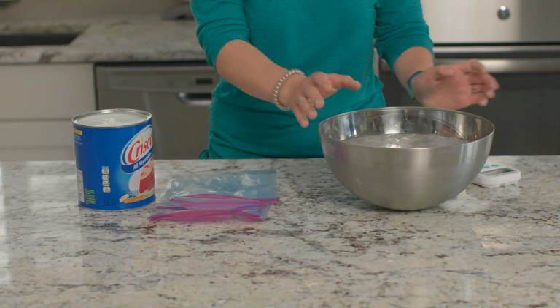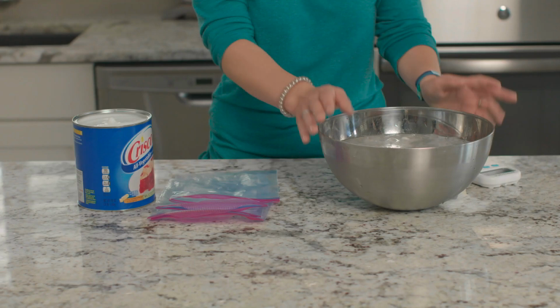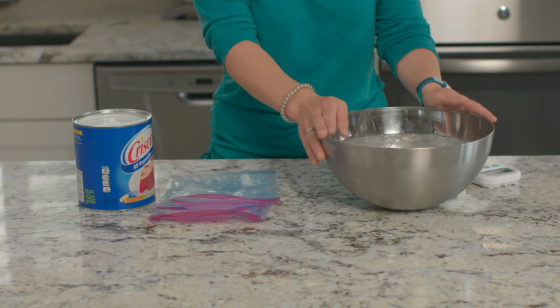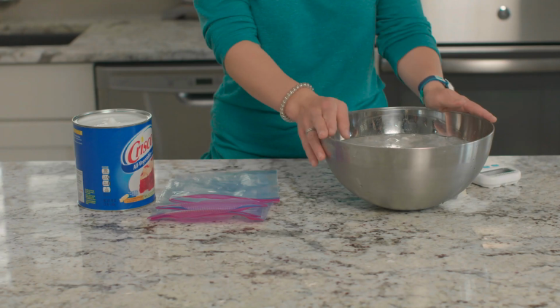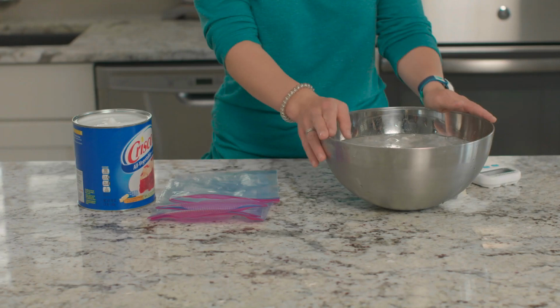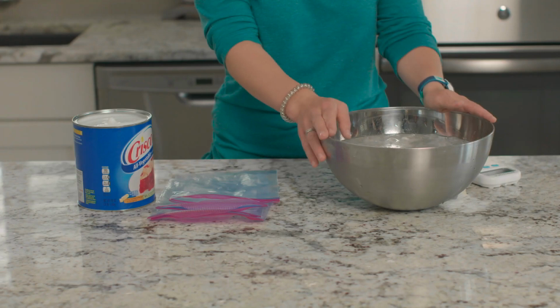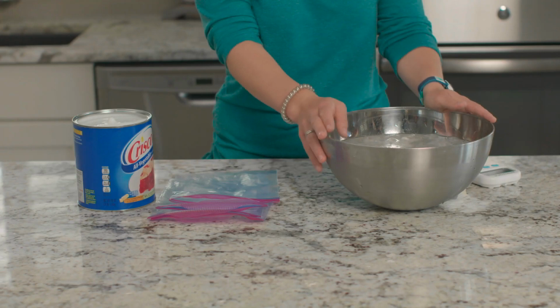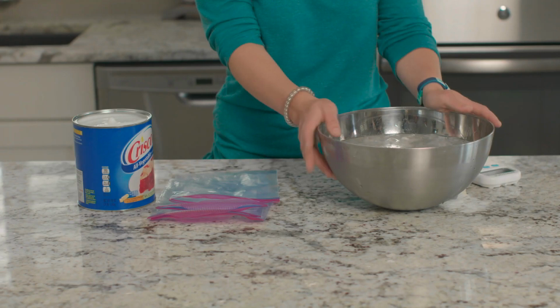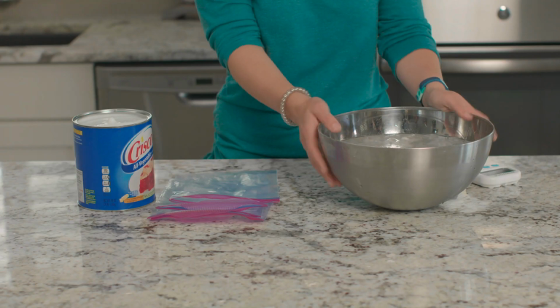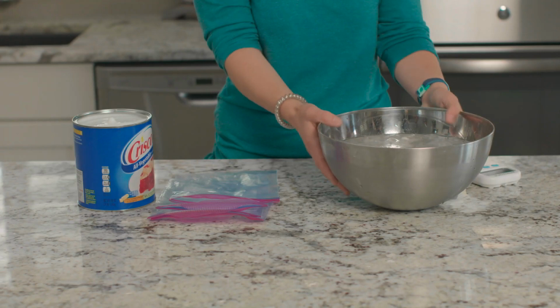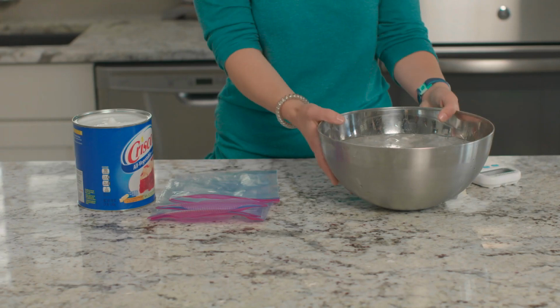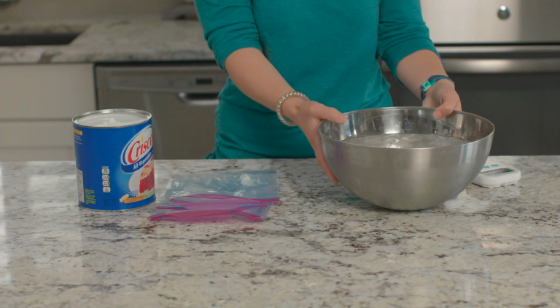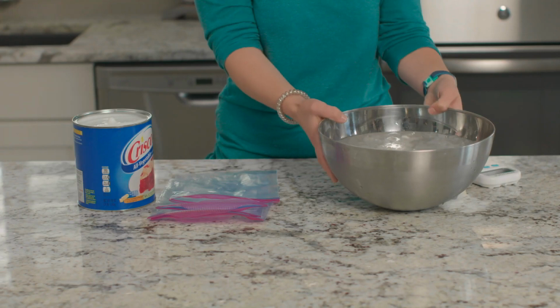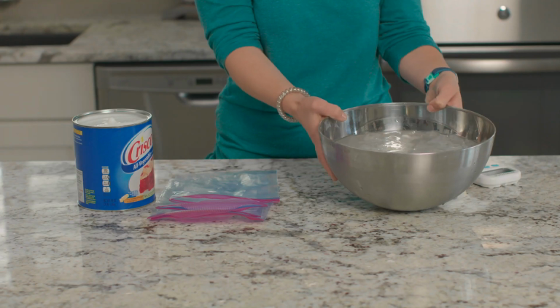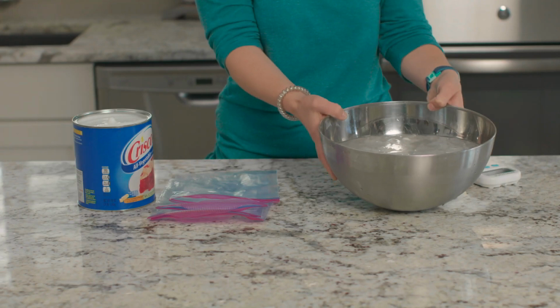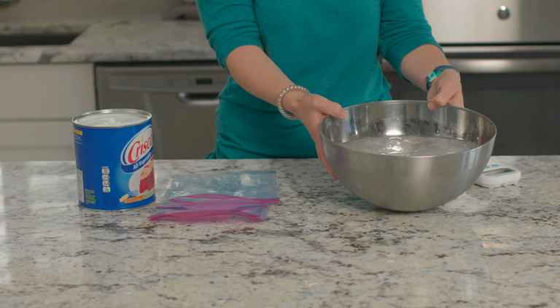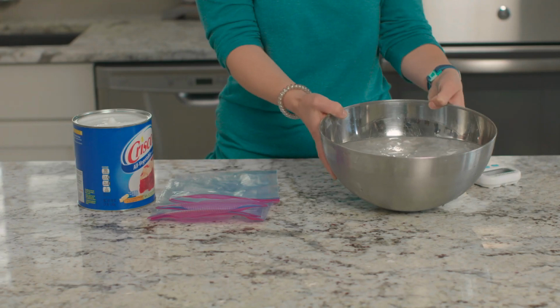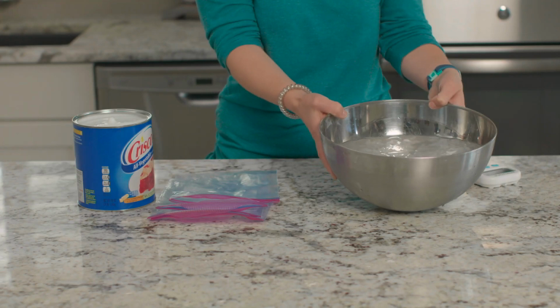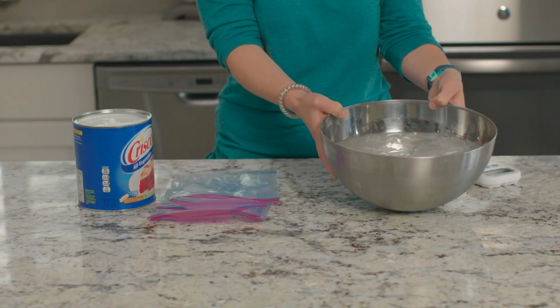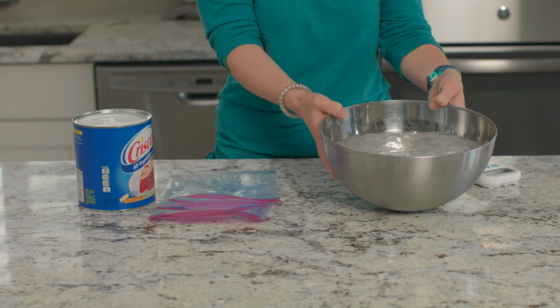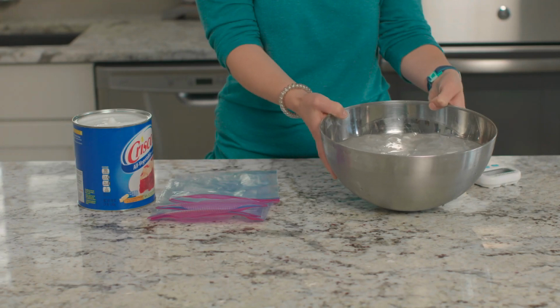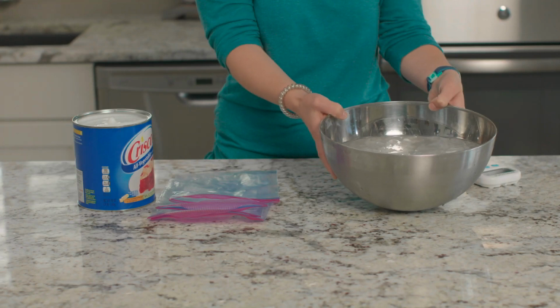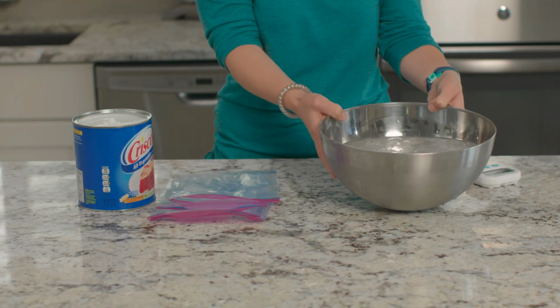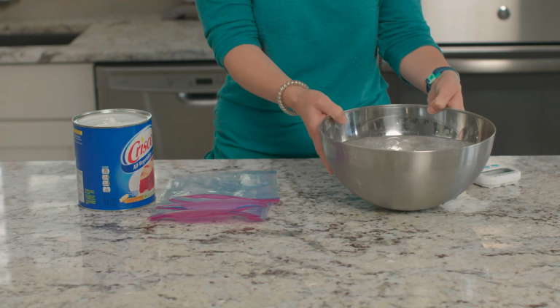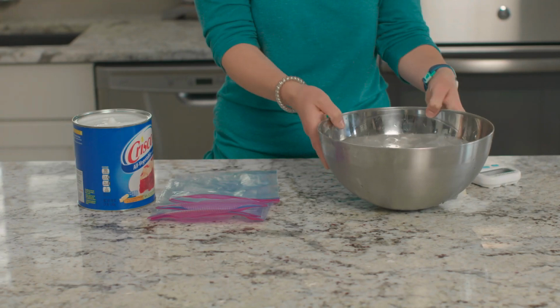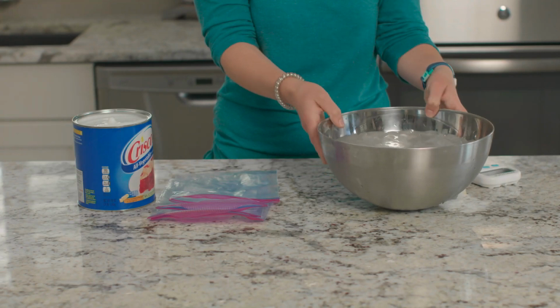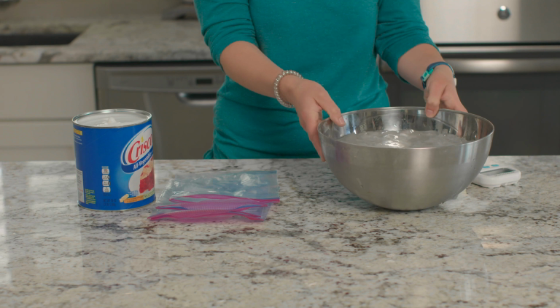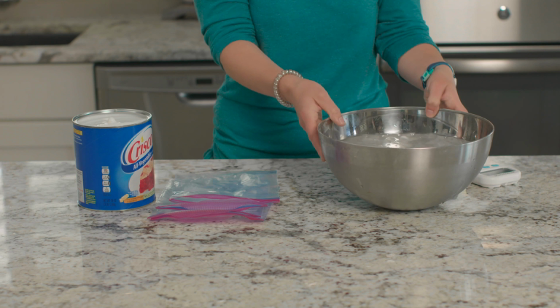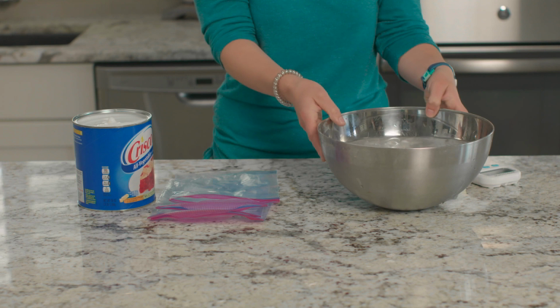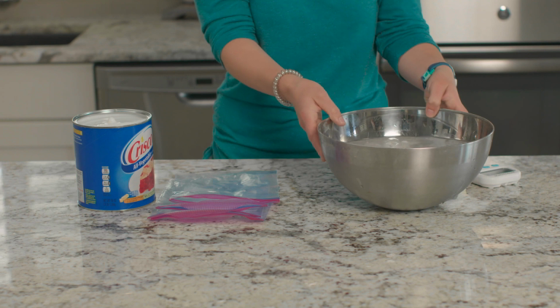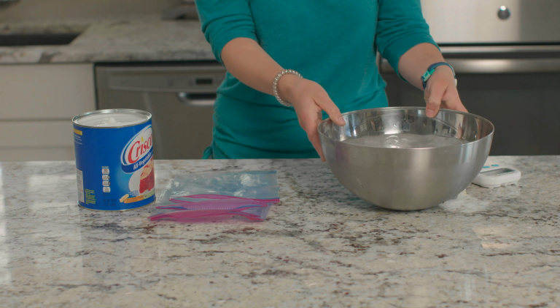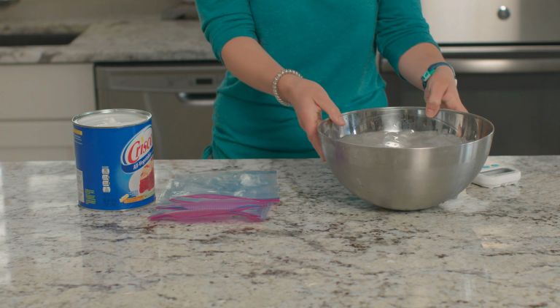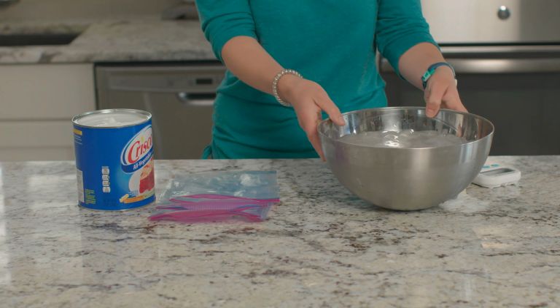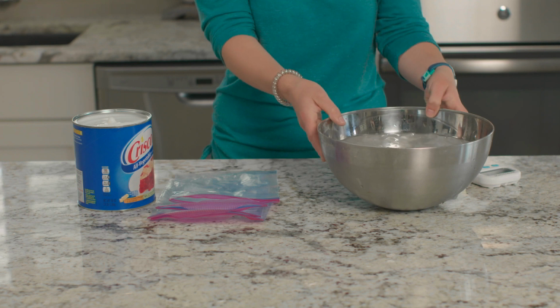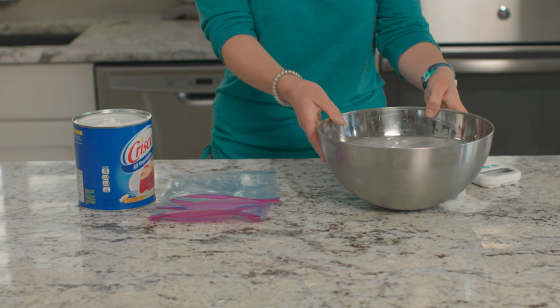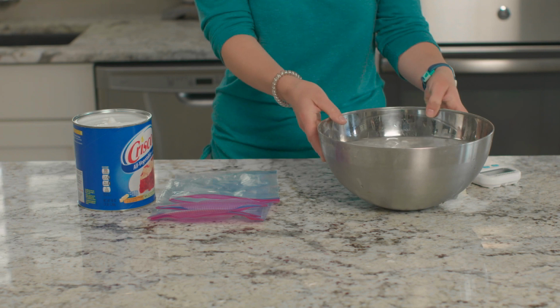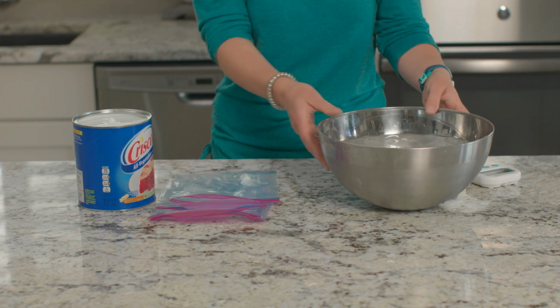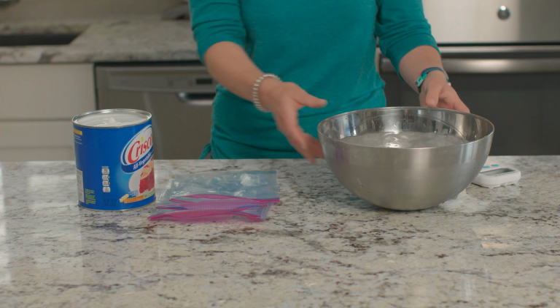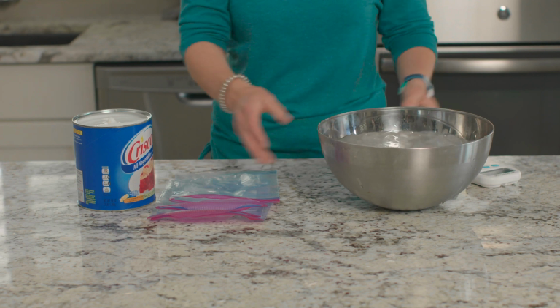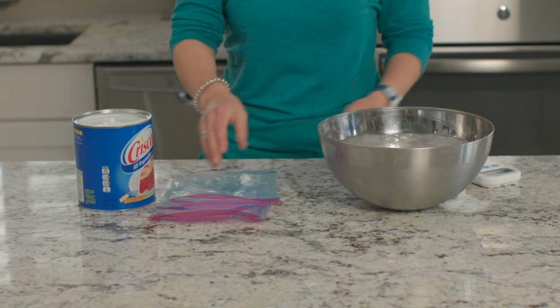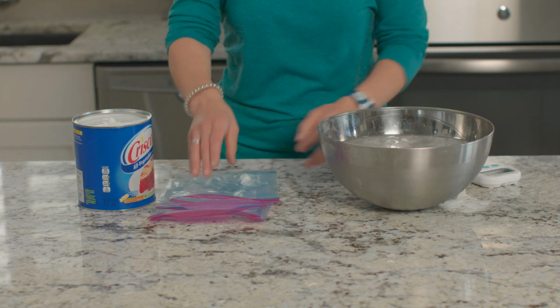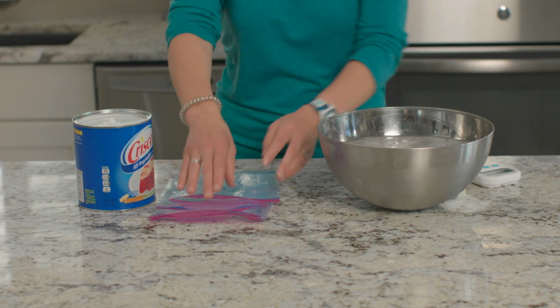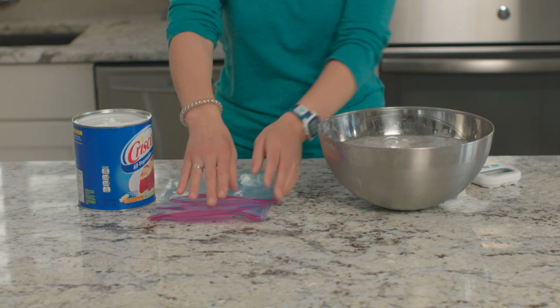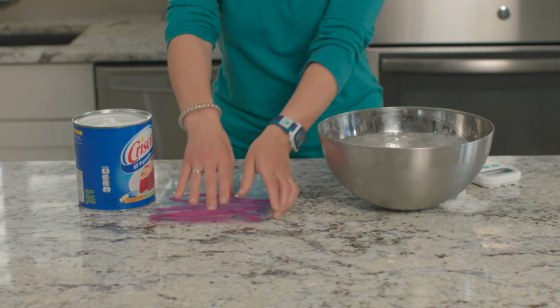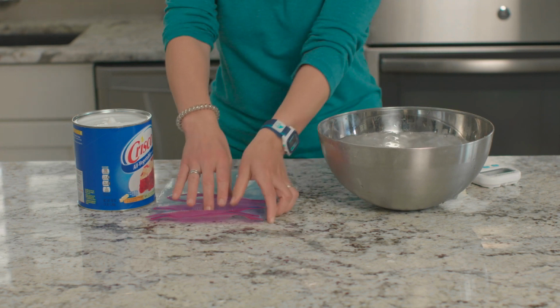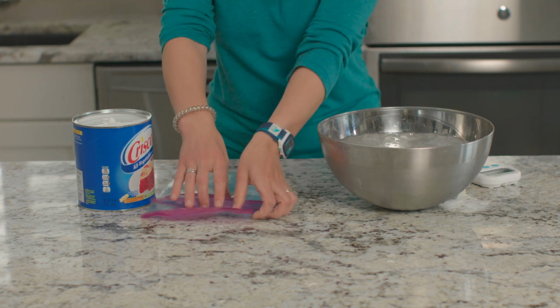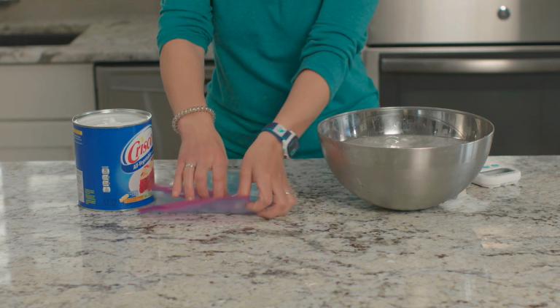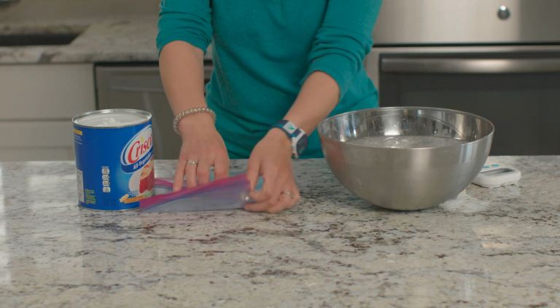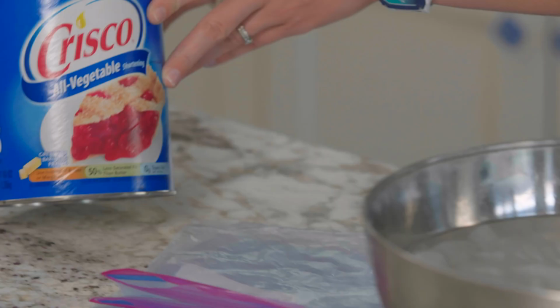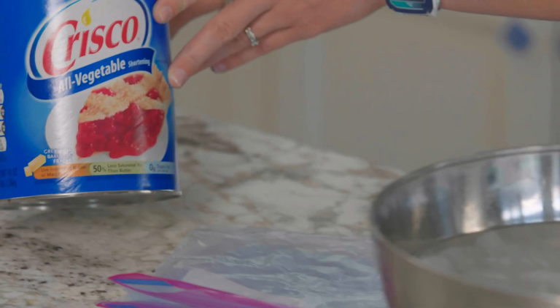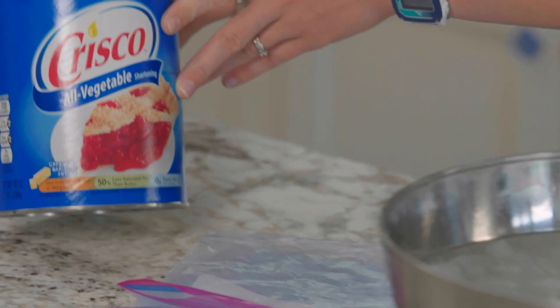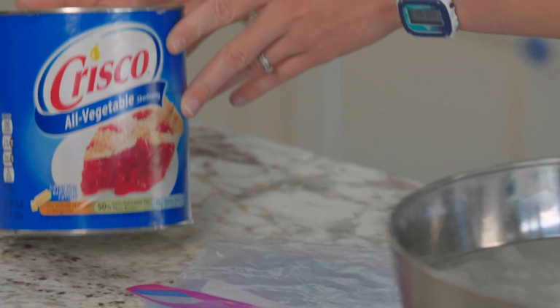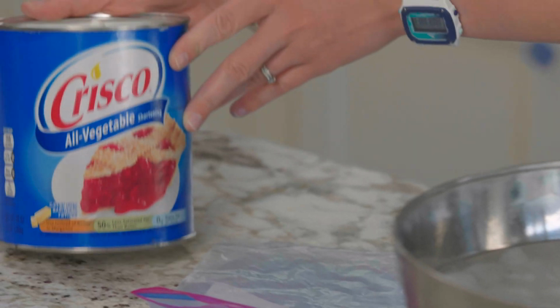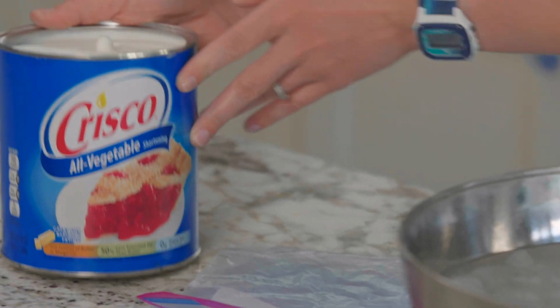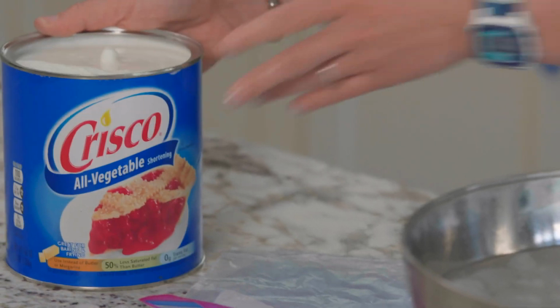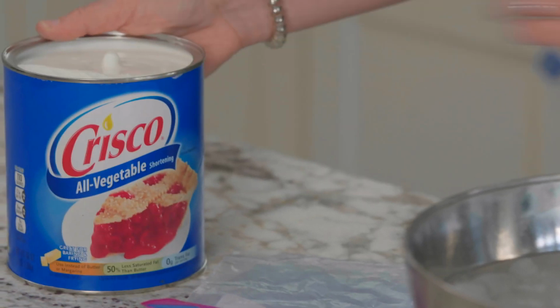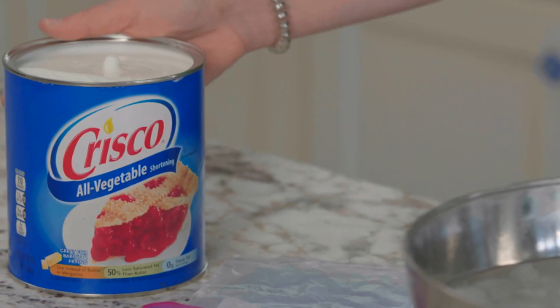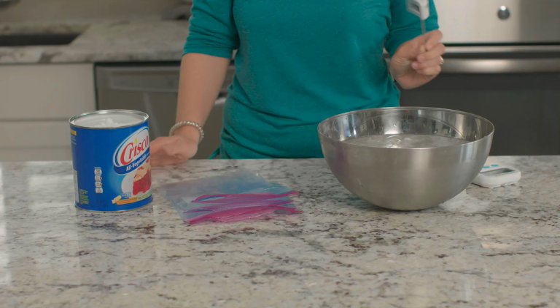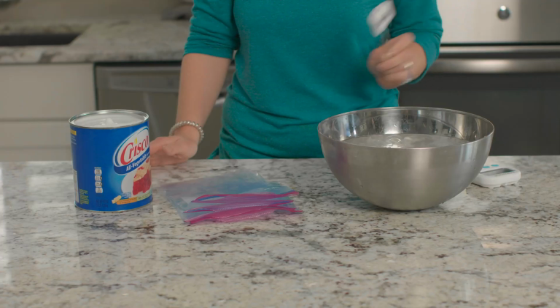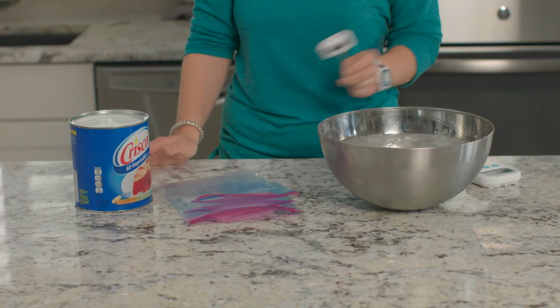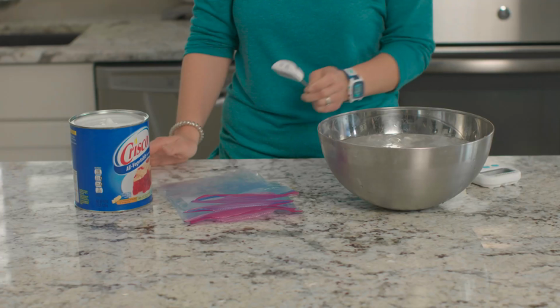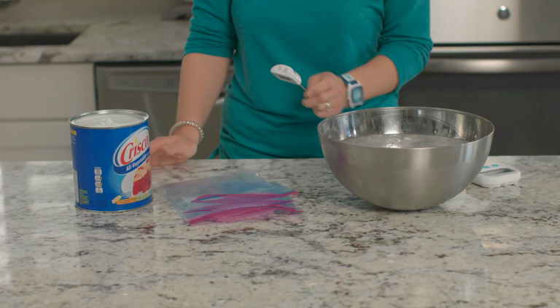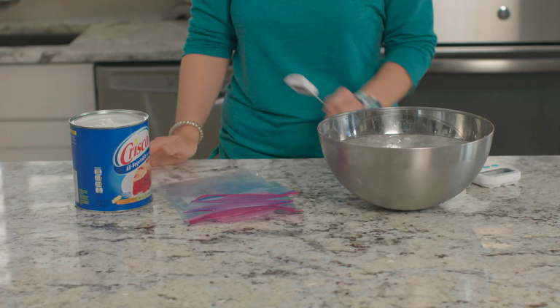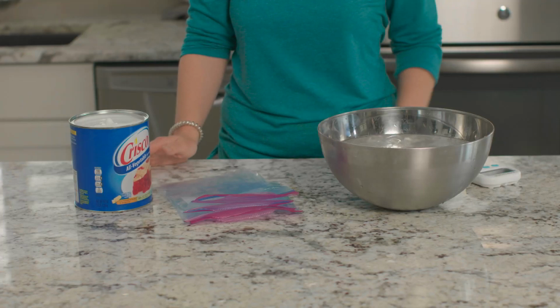We will need a large mixing bowl filled with ice water, four zipper quart-sized bags, shortening, and a thermometer.